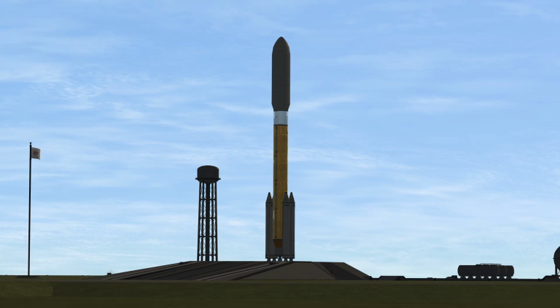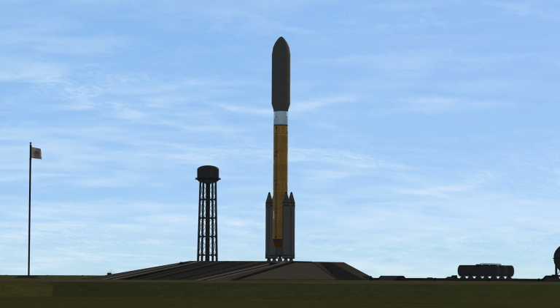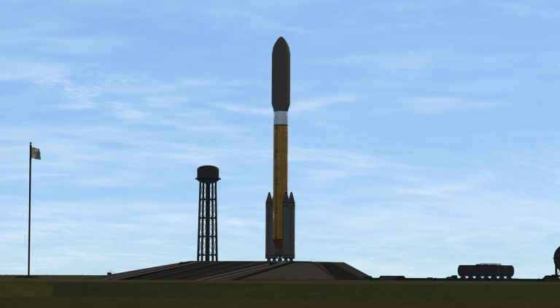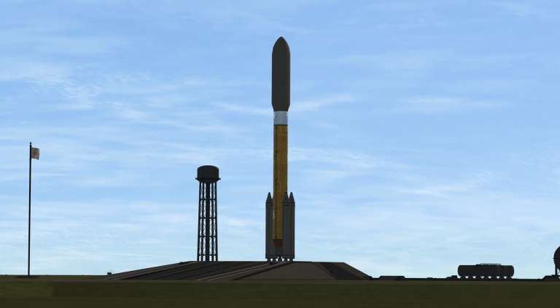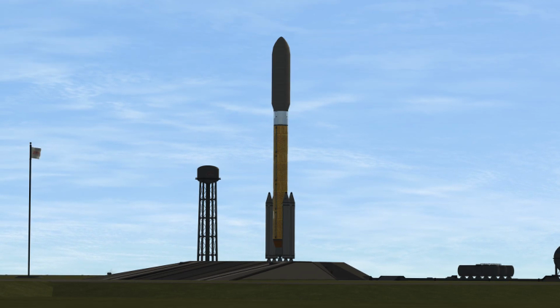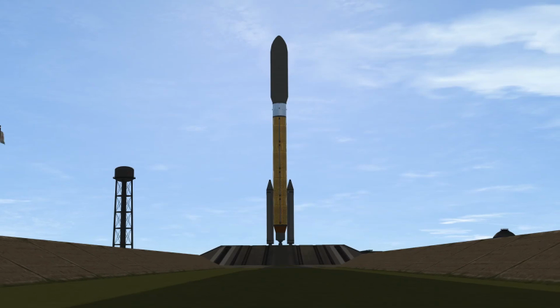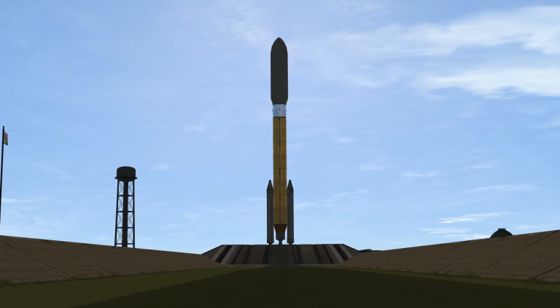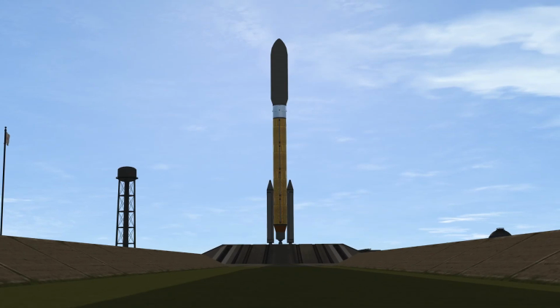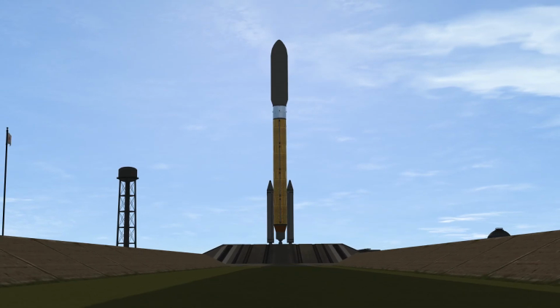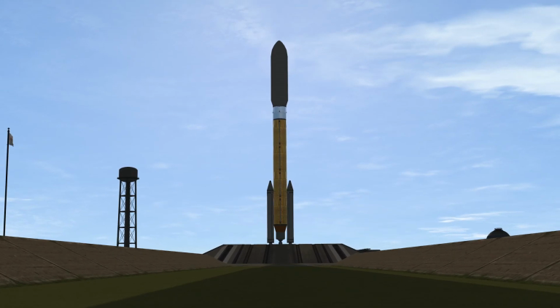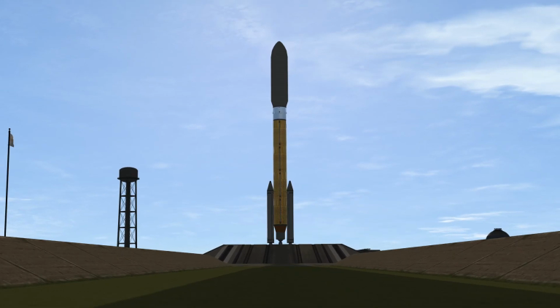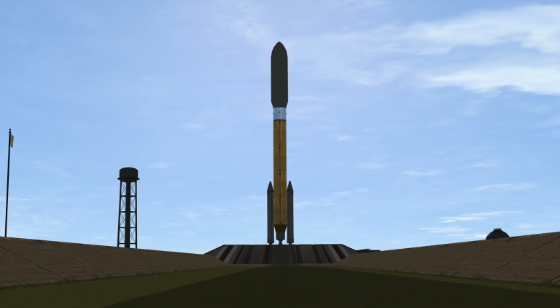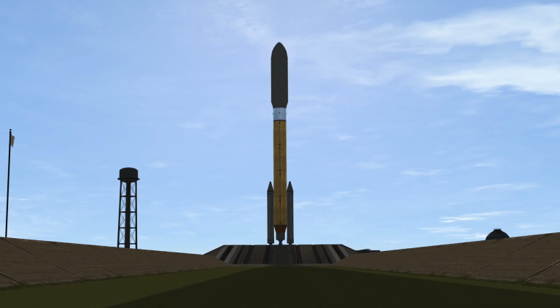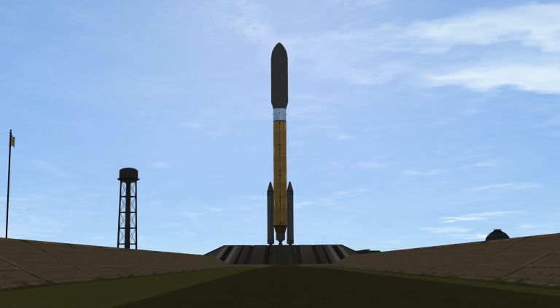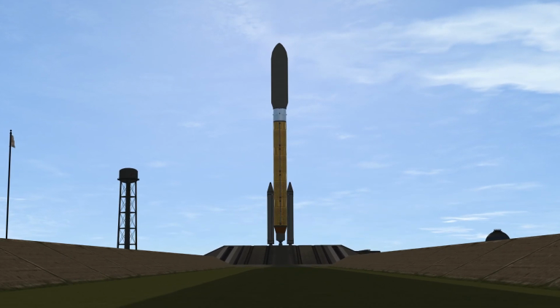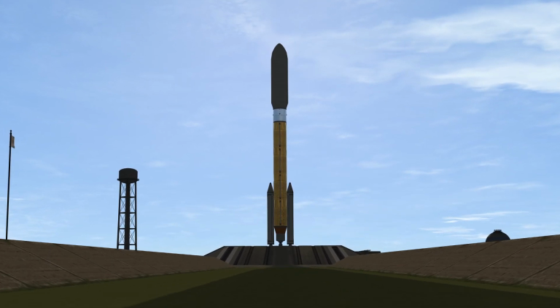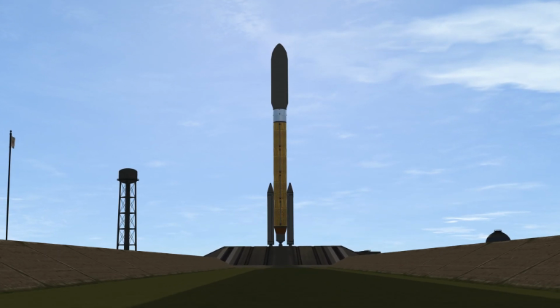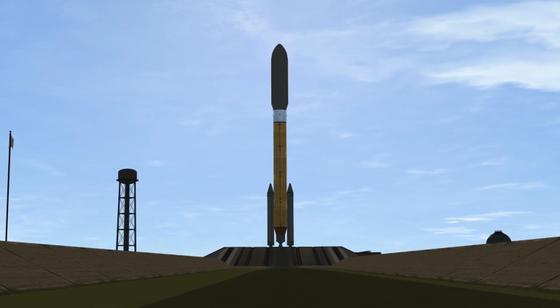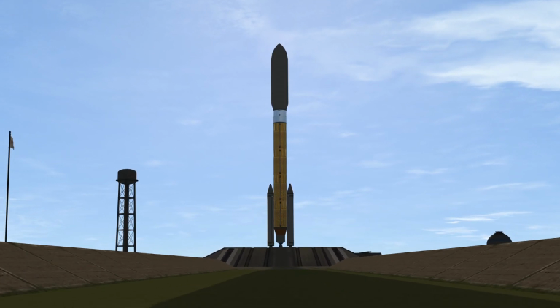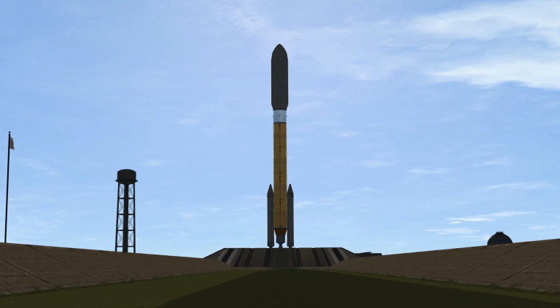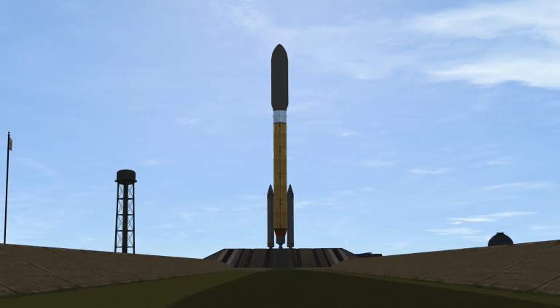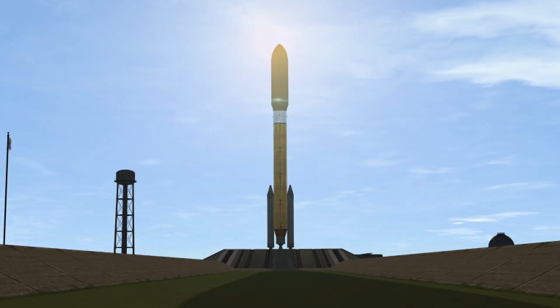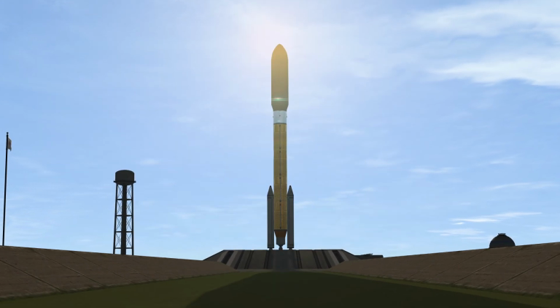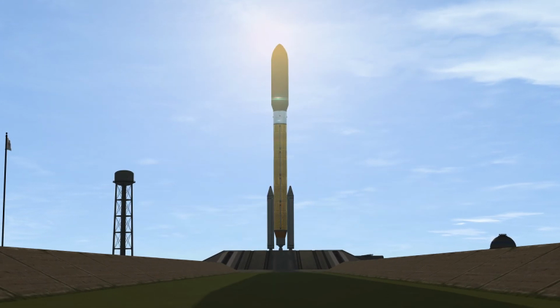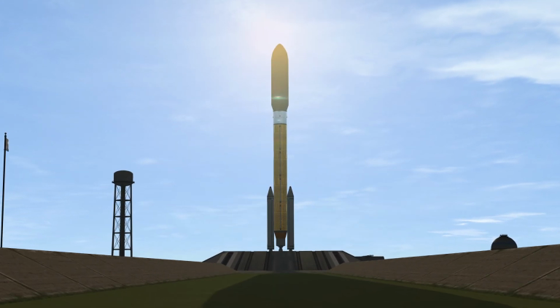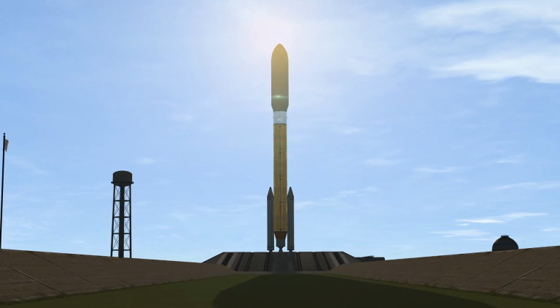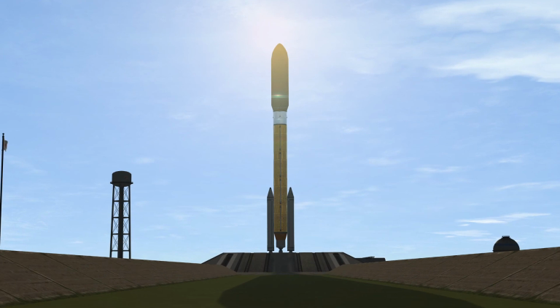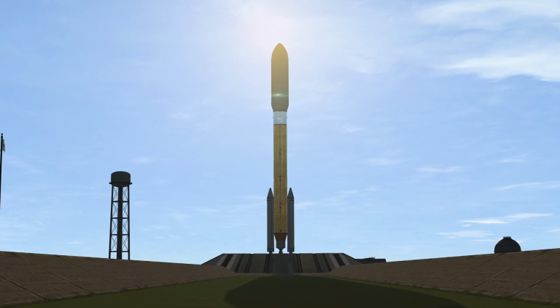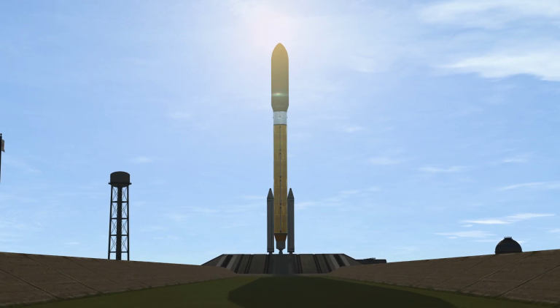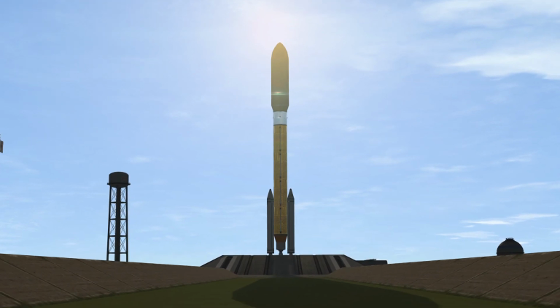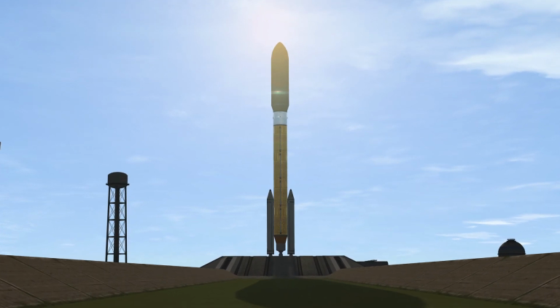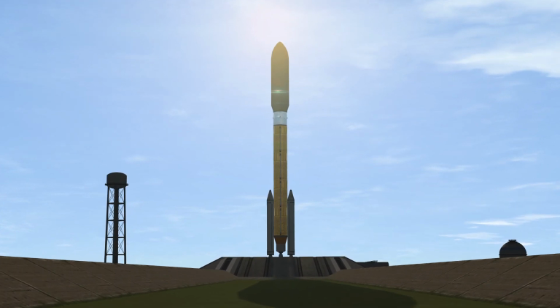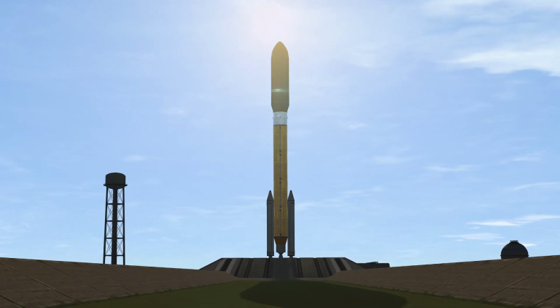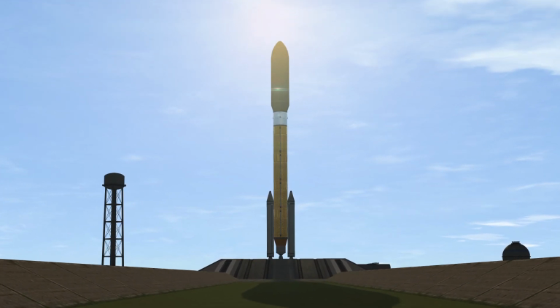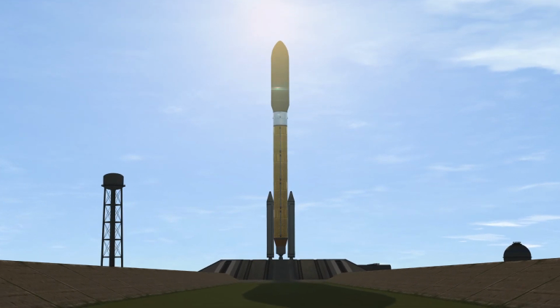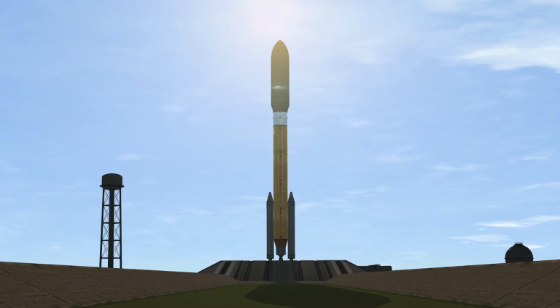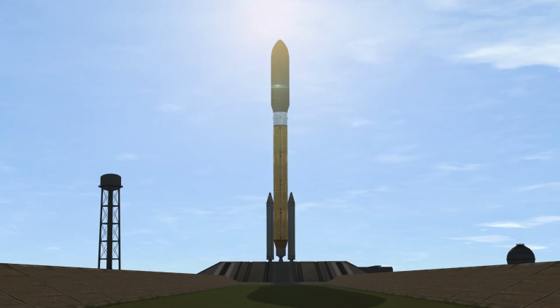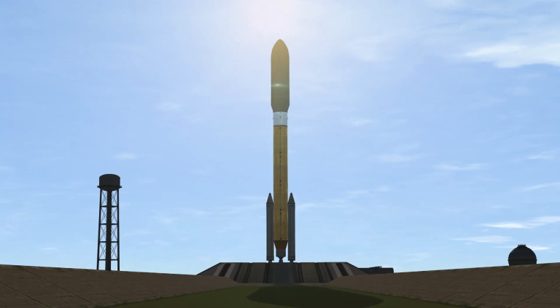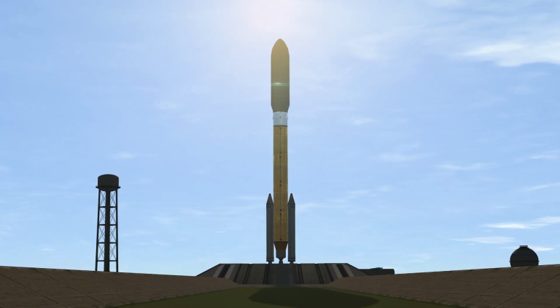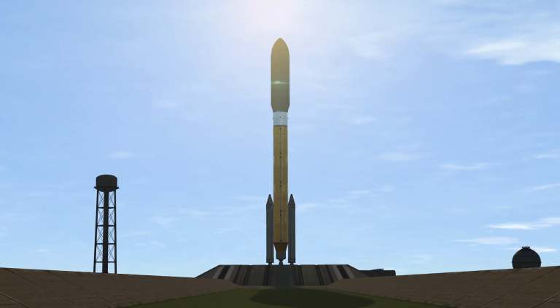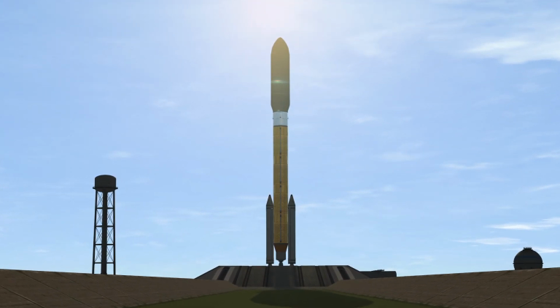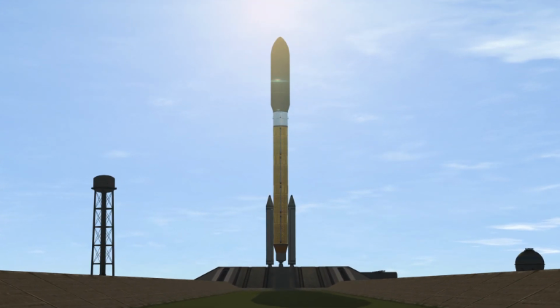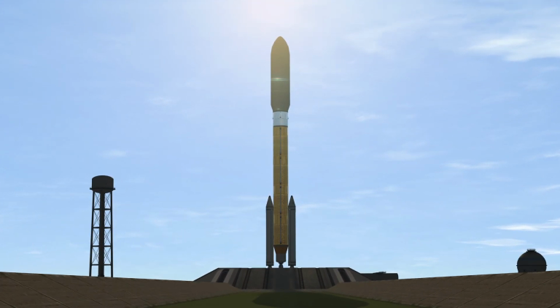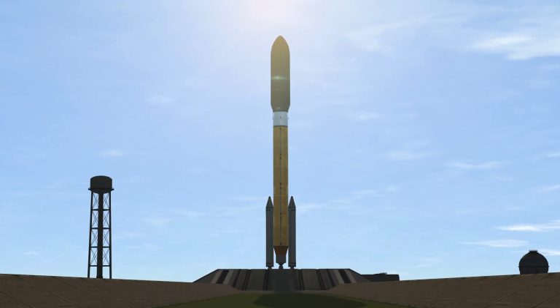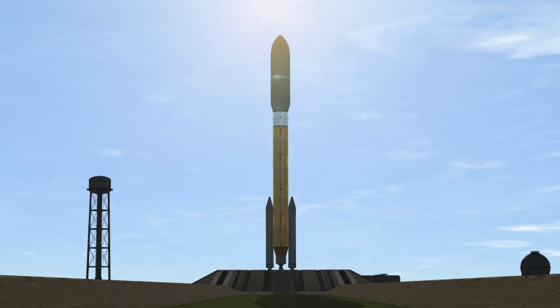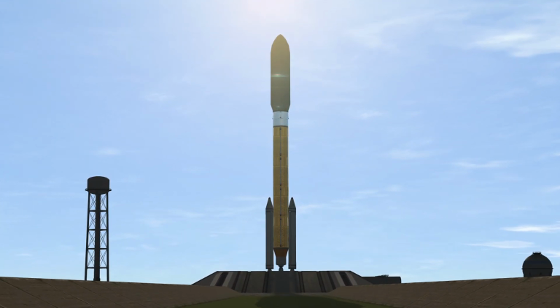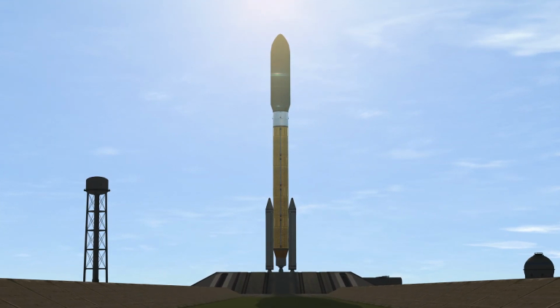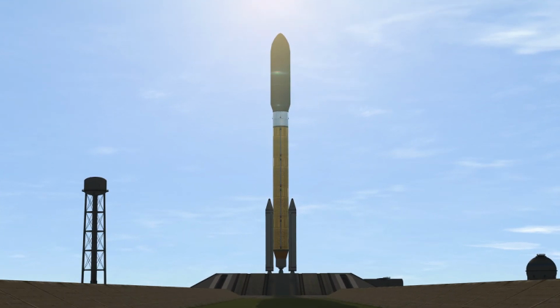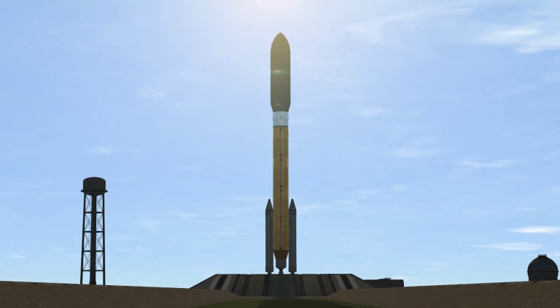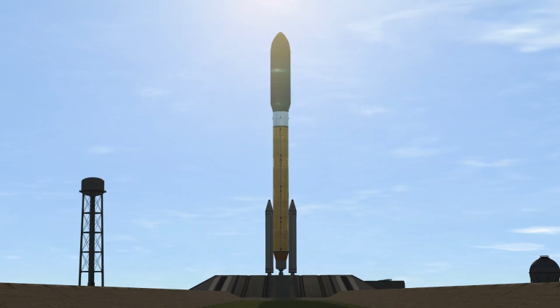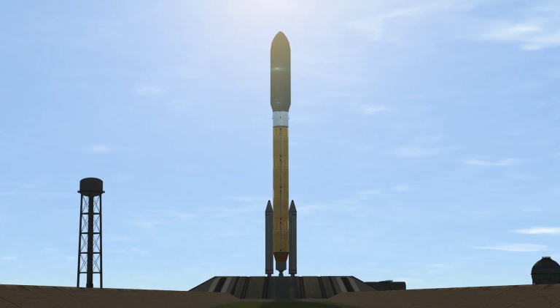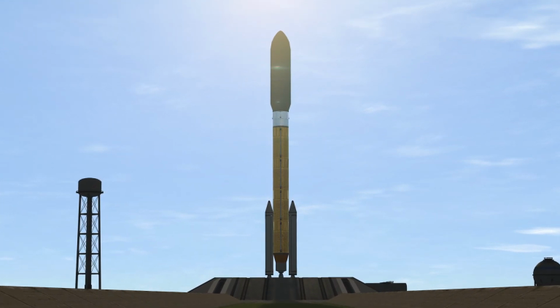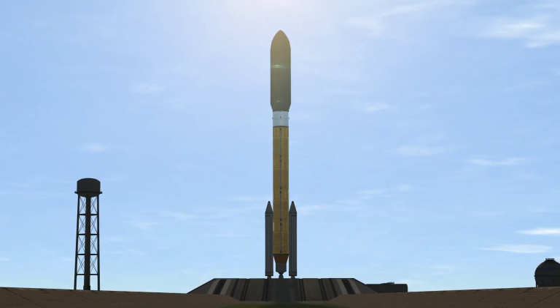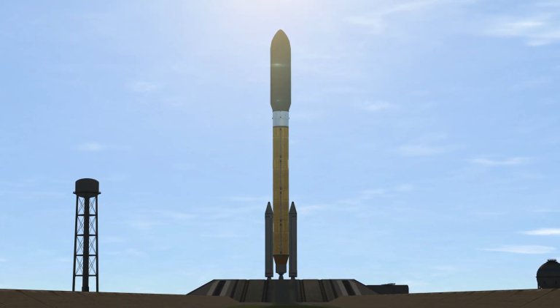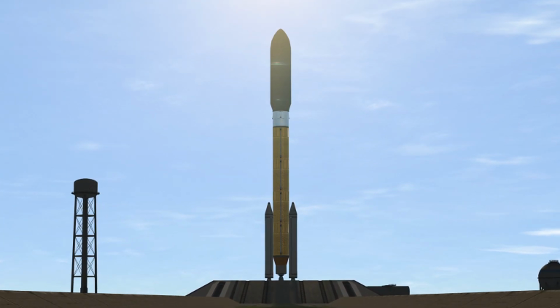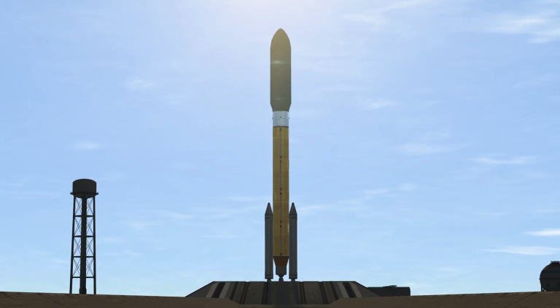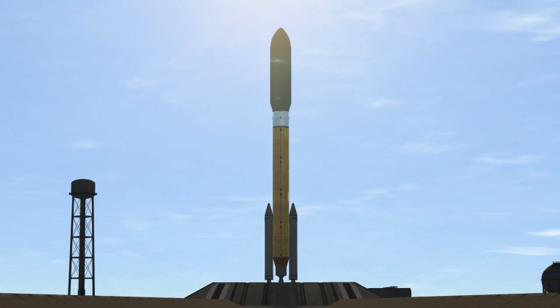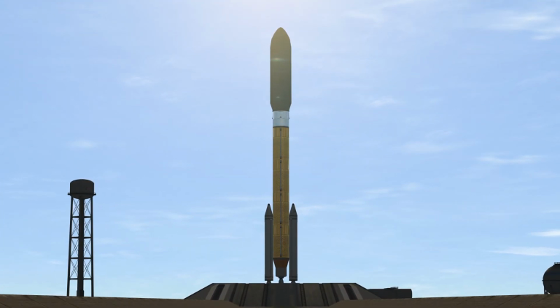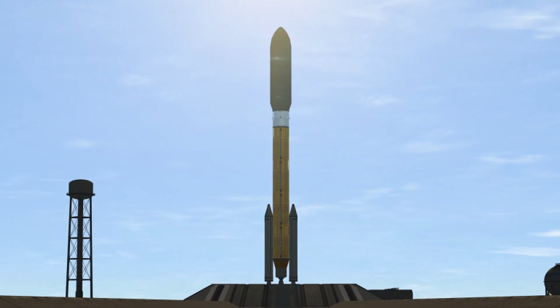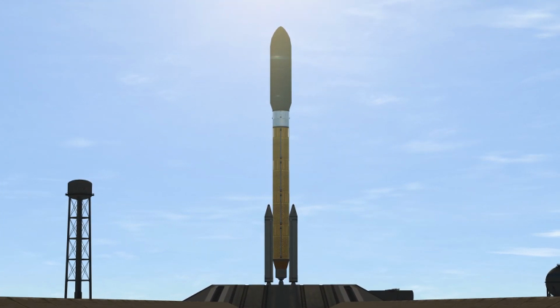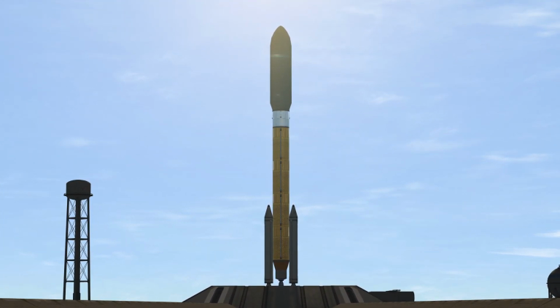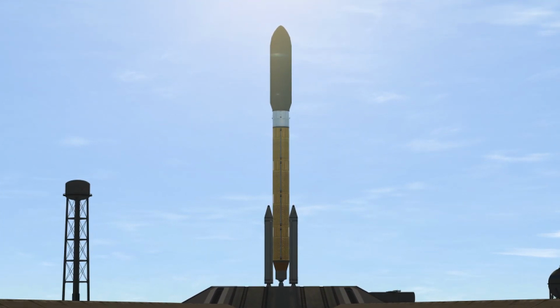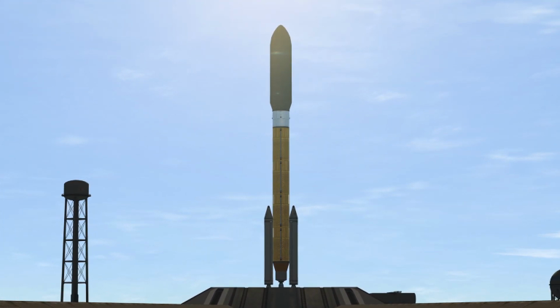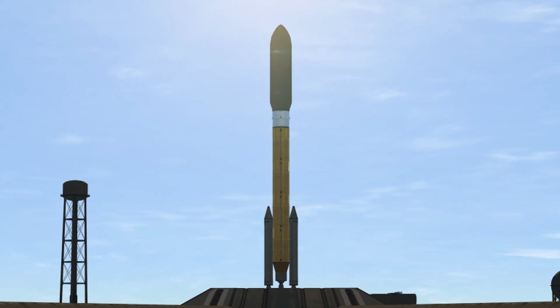Set power systems: propulsion — Go. Pneumatics — Go. LO2 — Go. LH2 — Go. Asgas — Go.